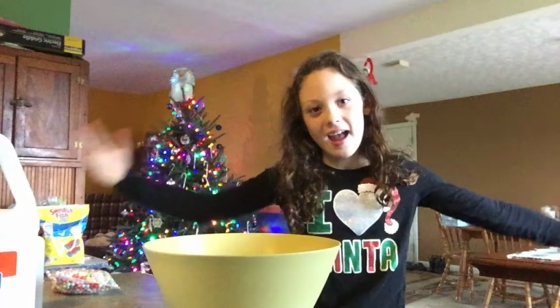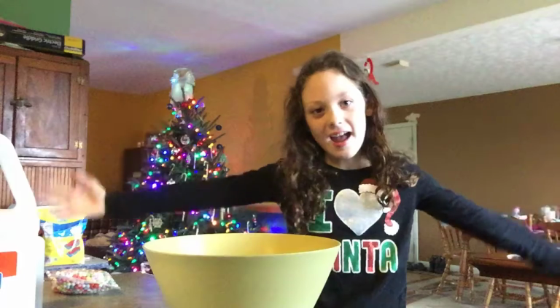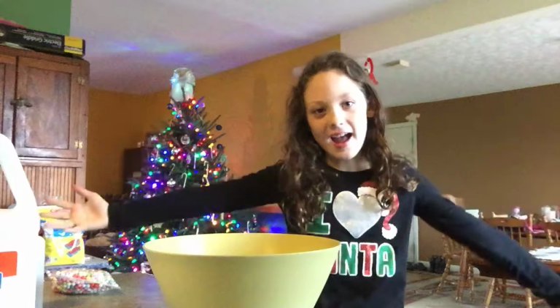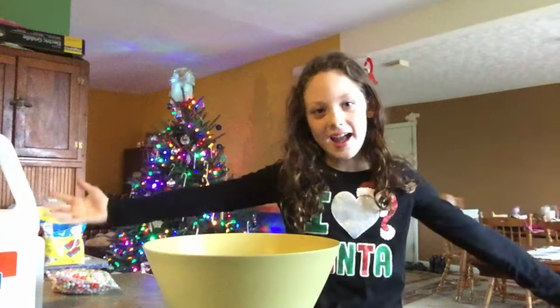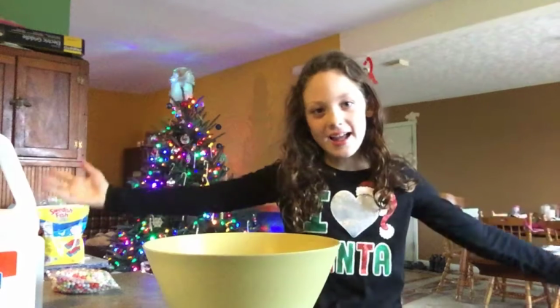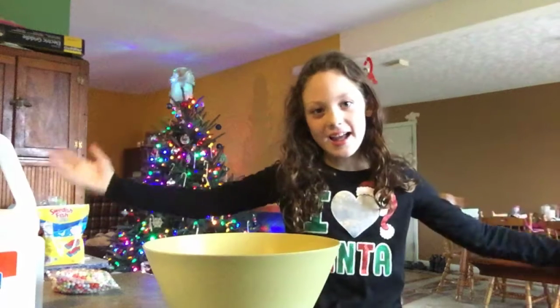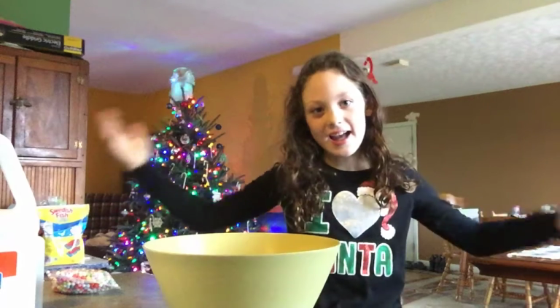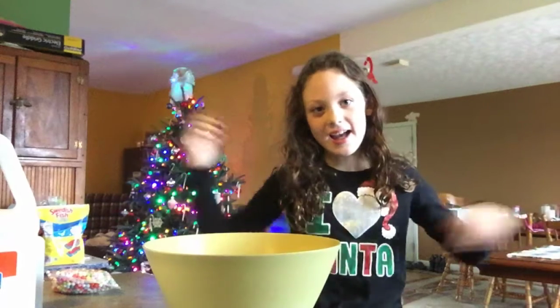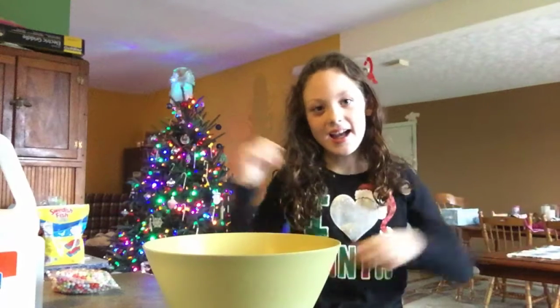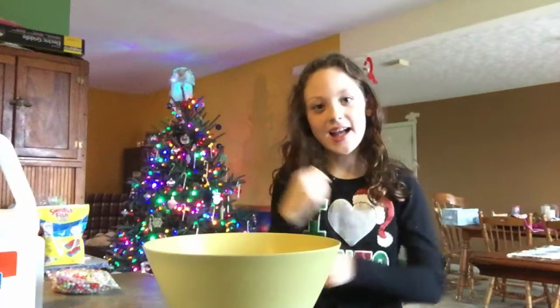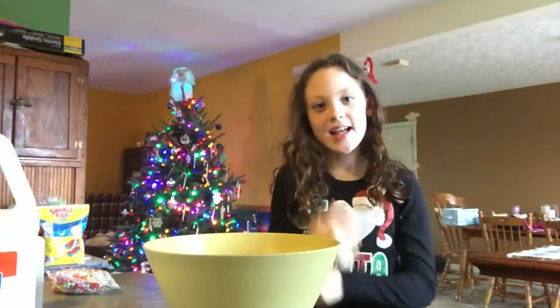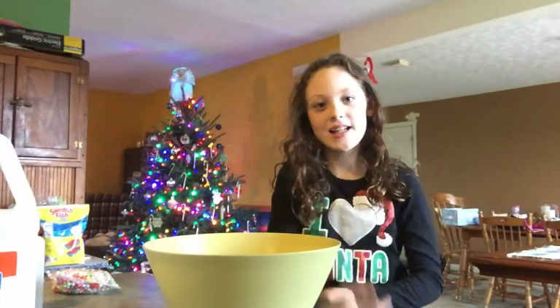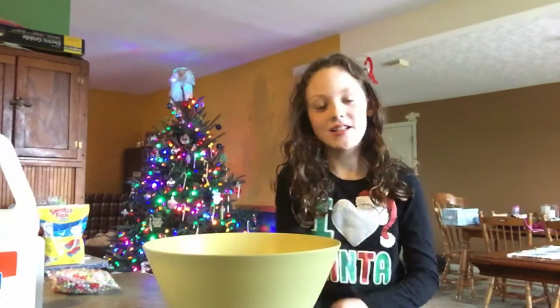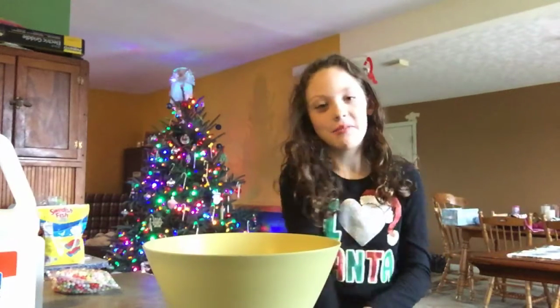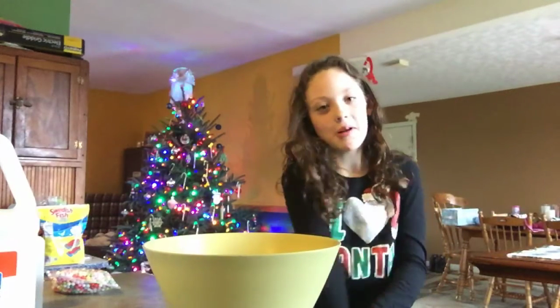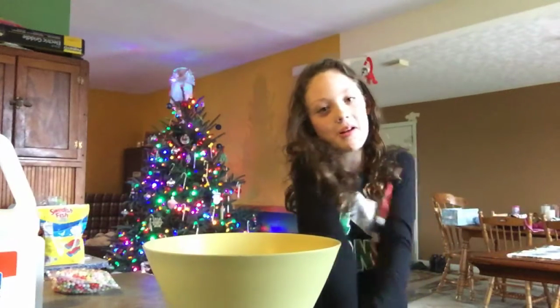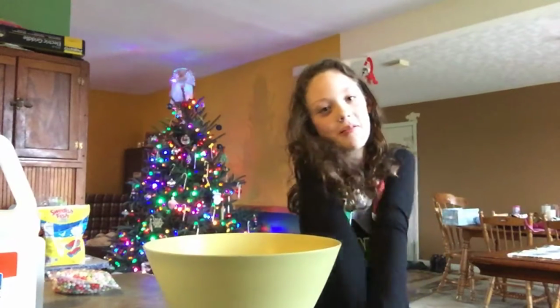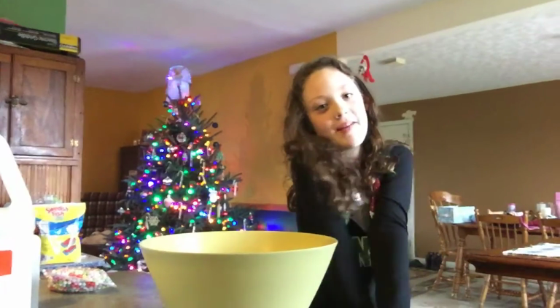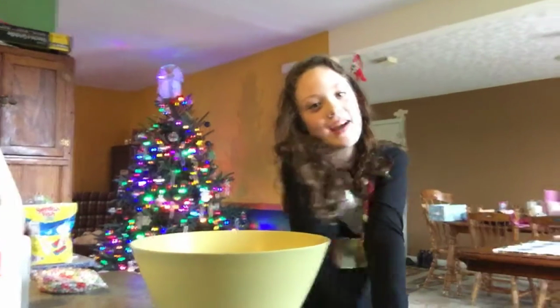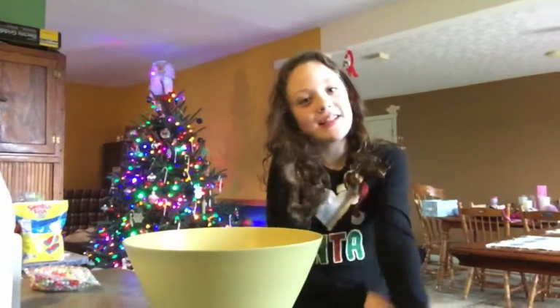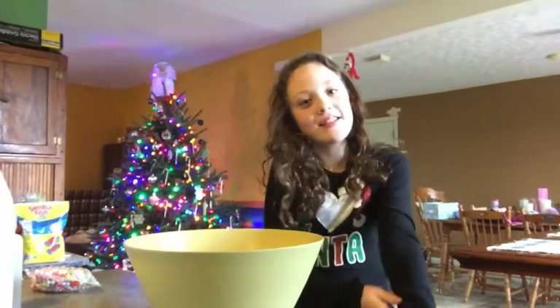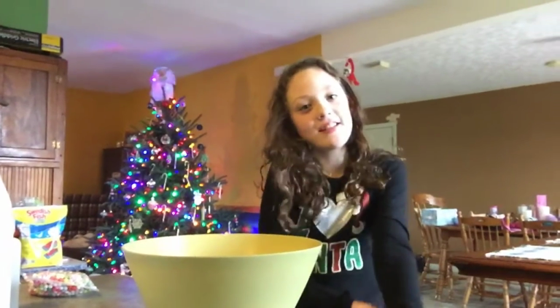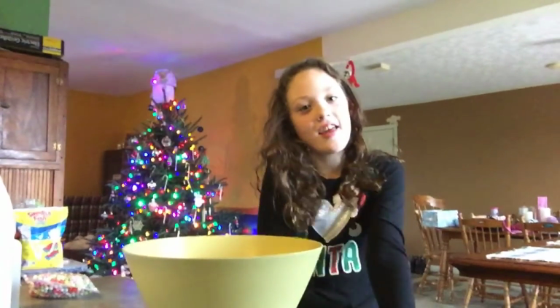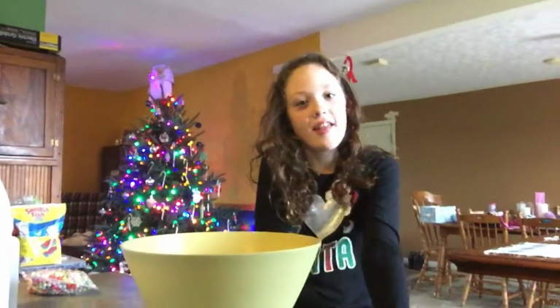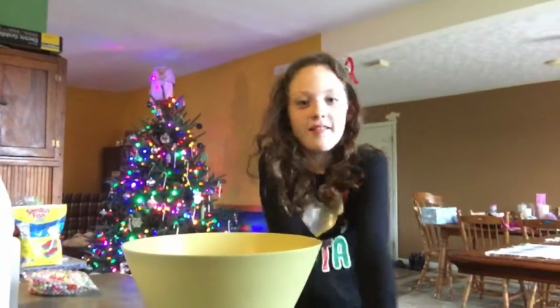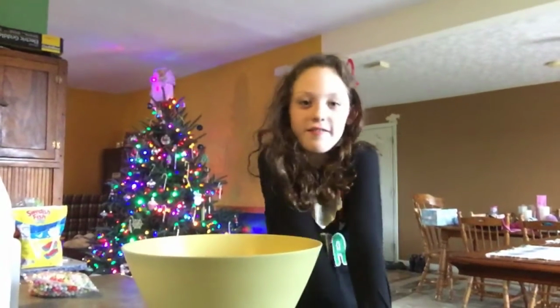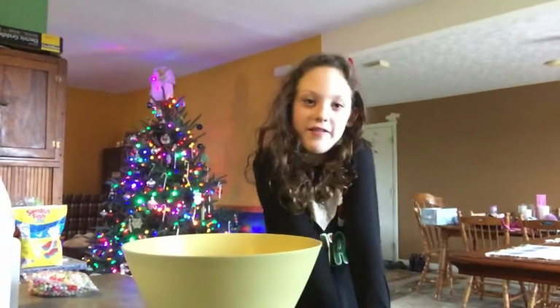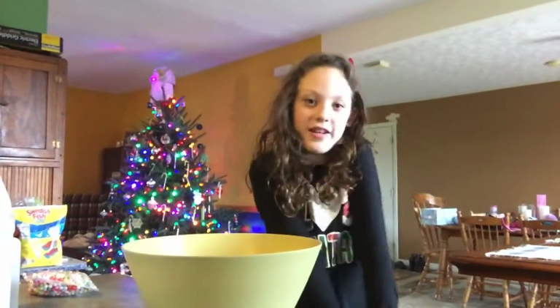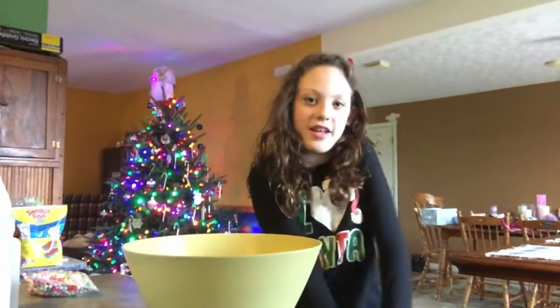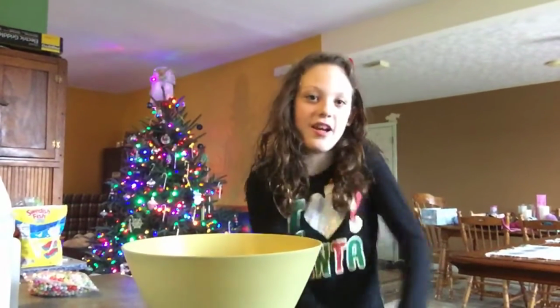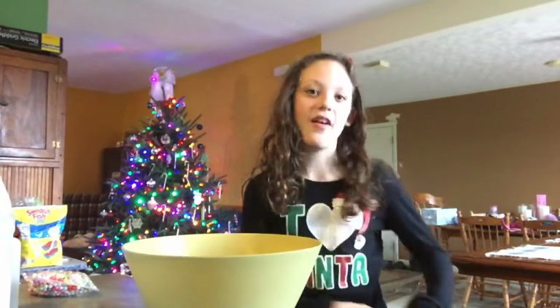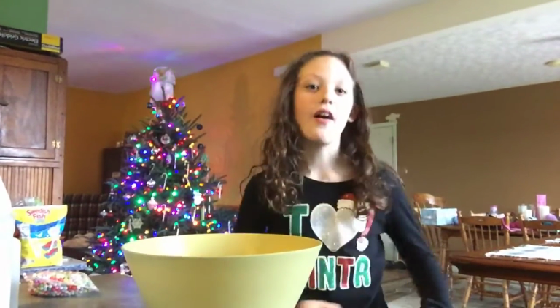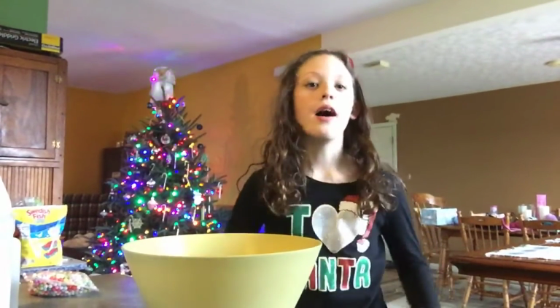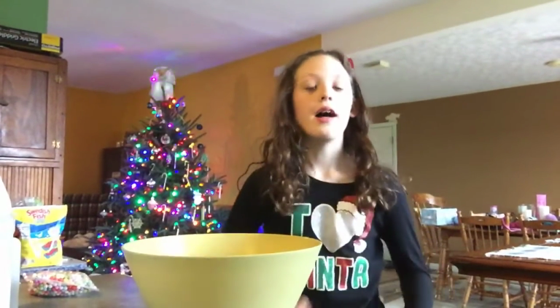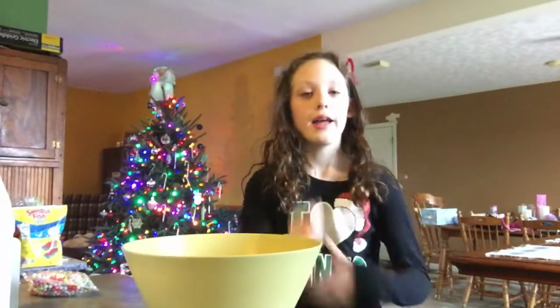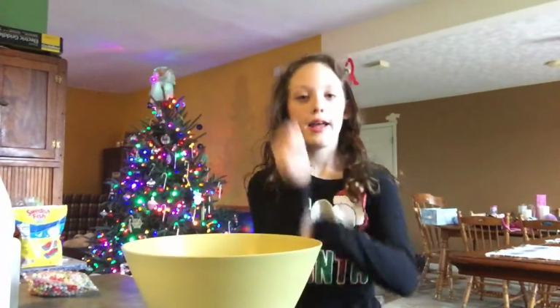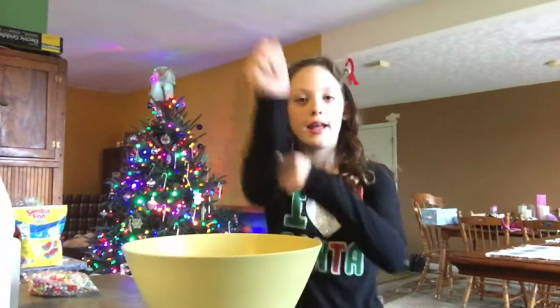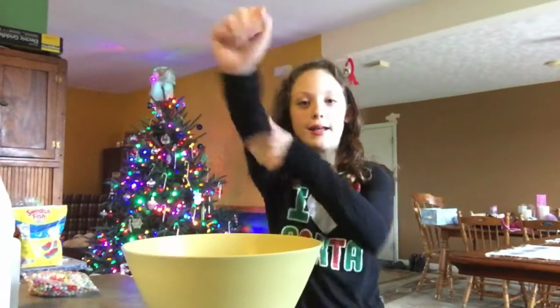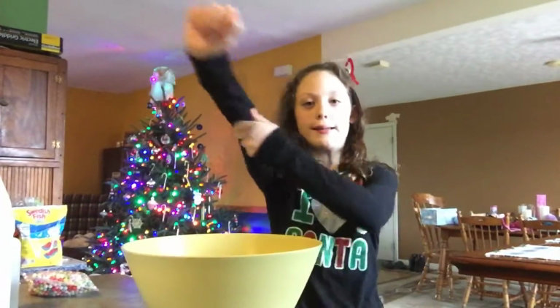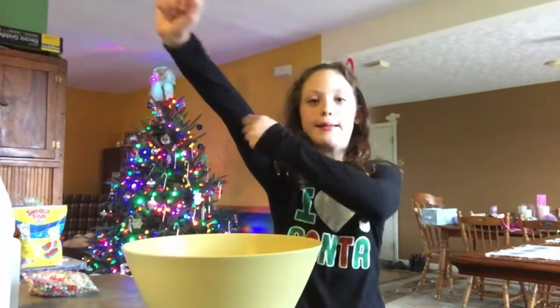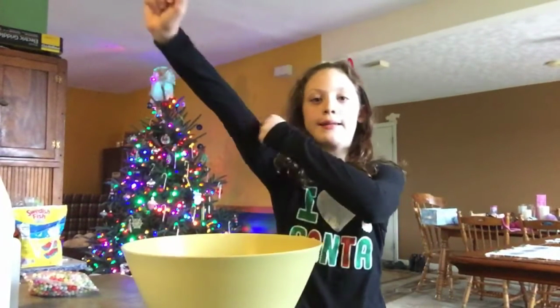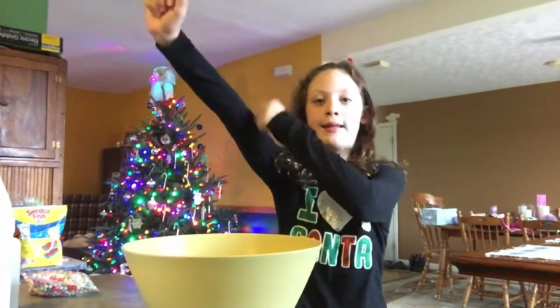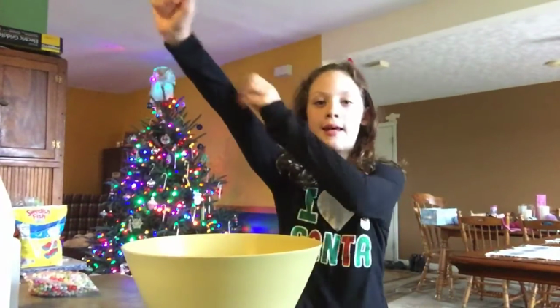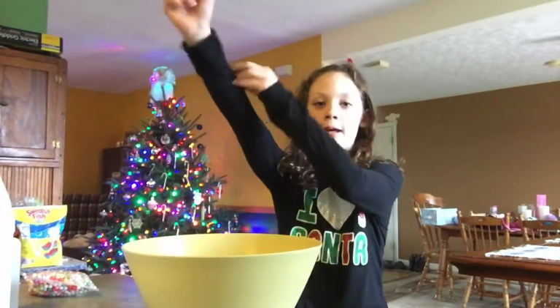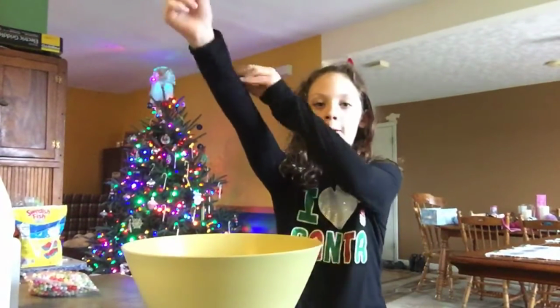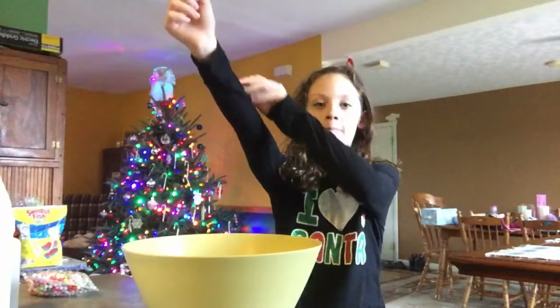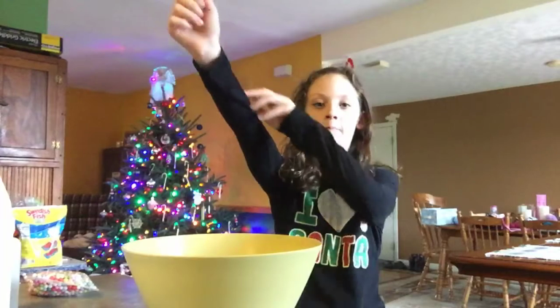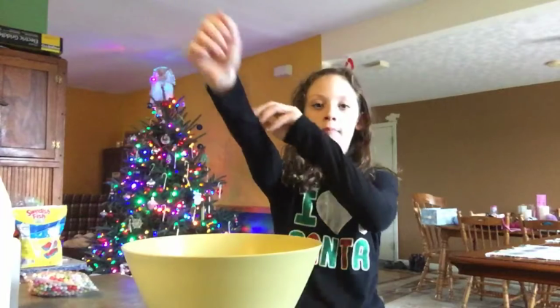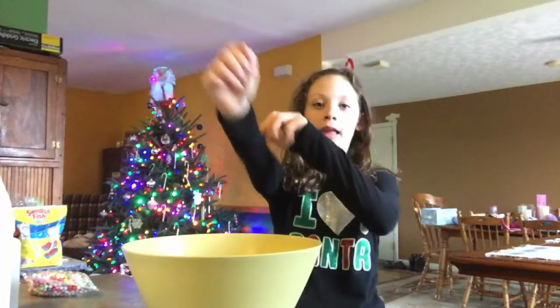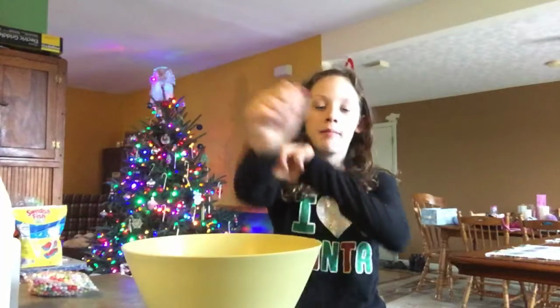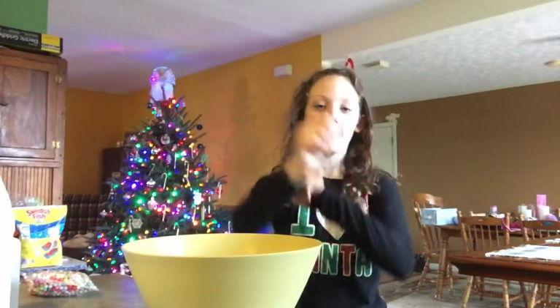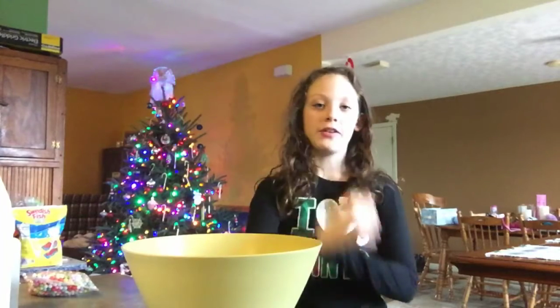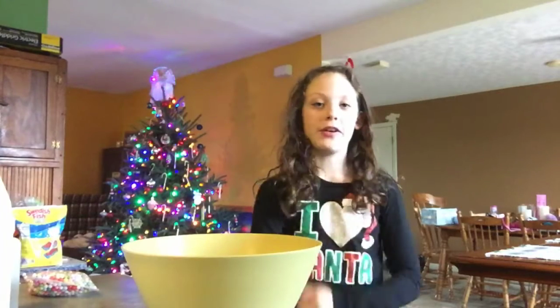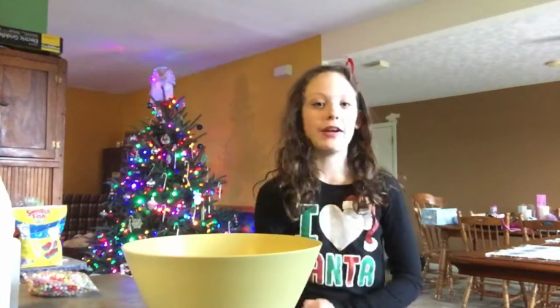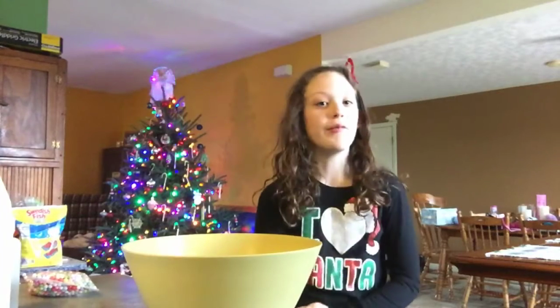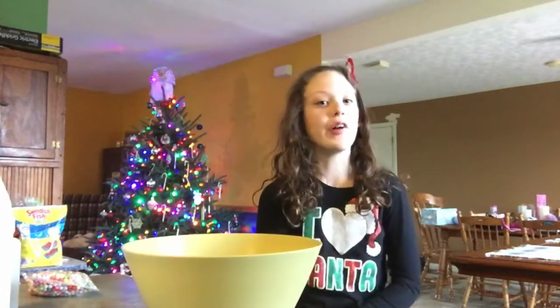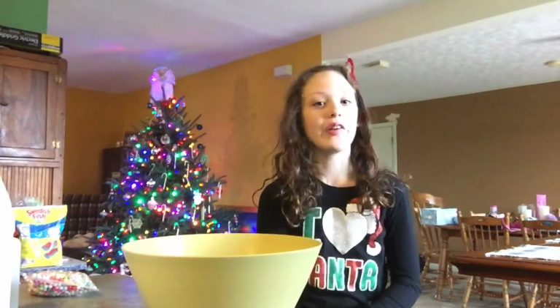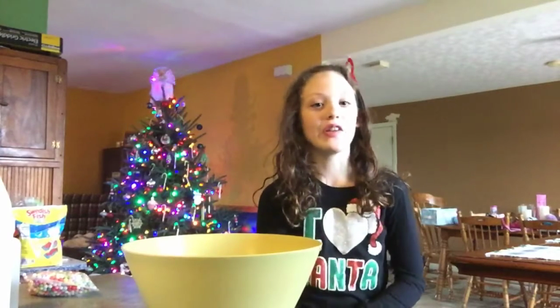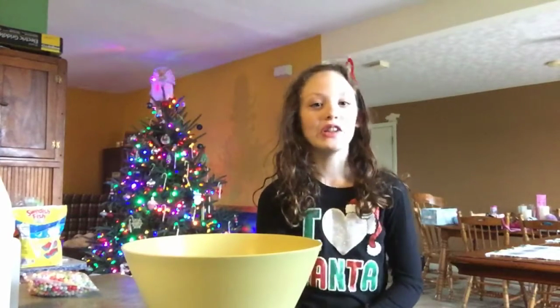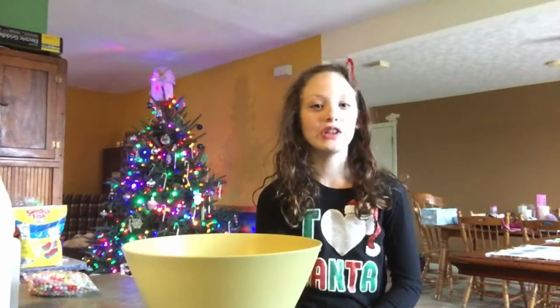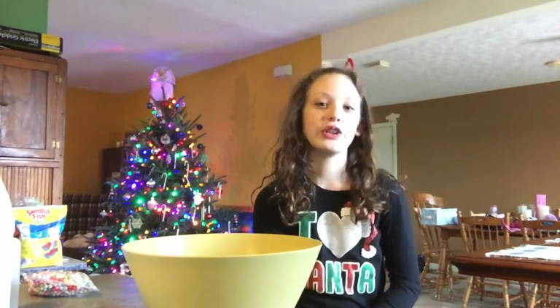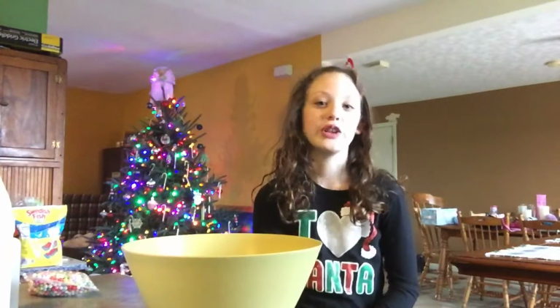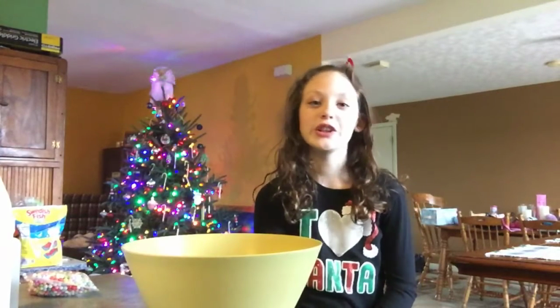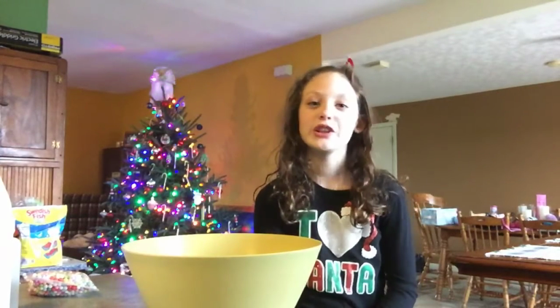Hi guys! Welcome back to another video. And today, I'm sorry I'm wearing a shirt.